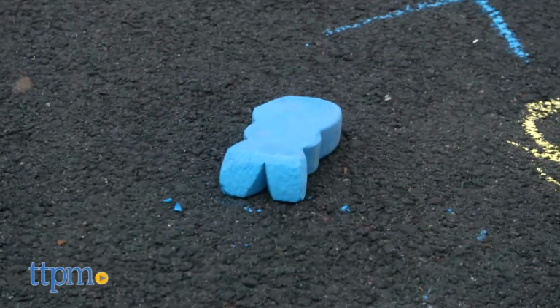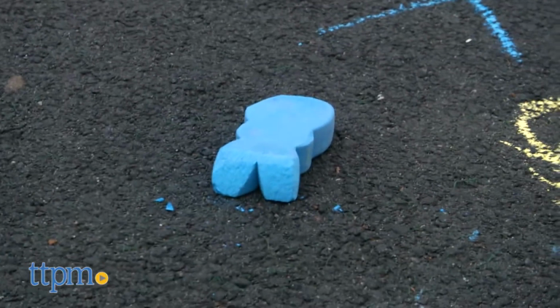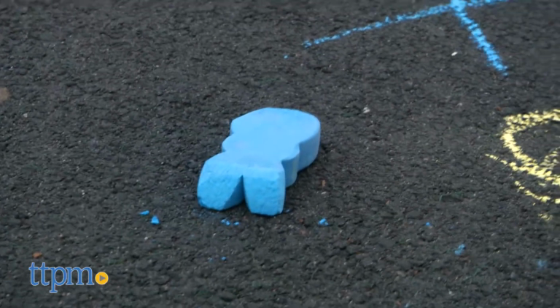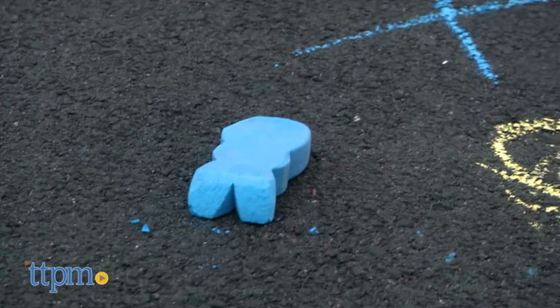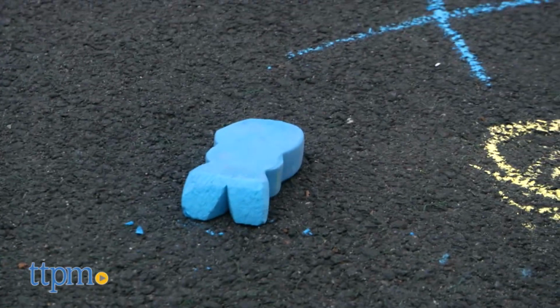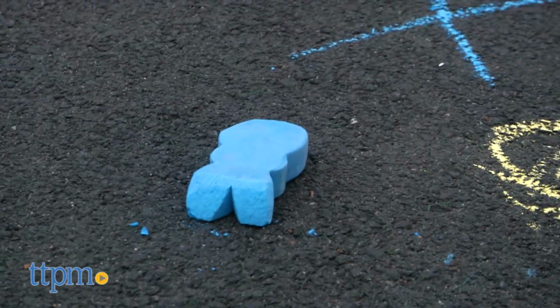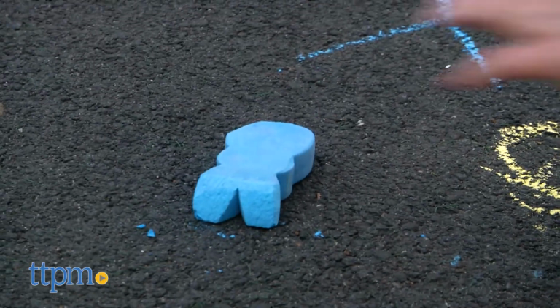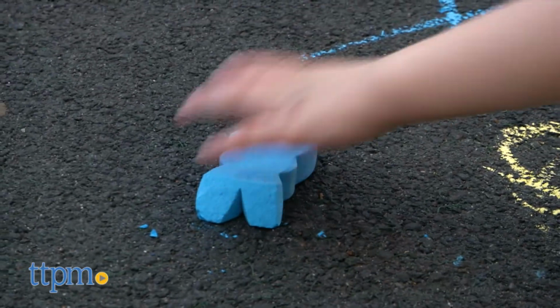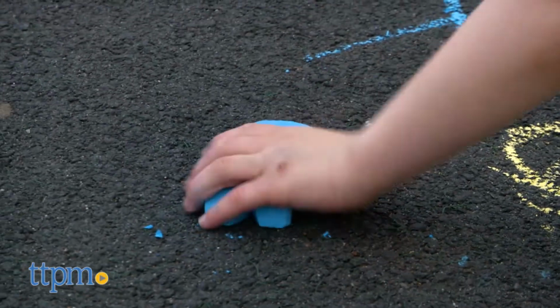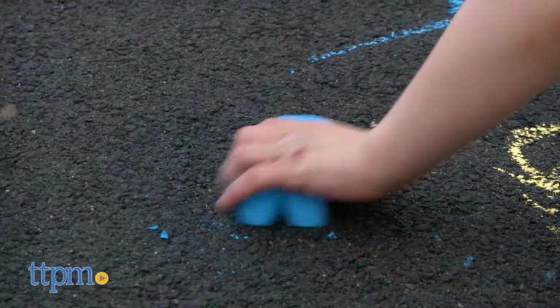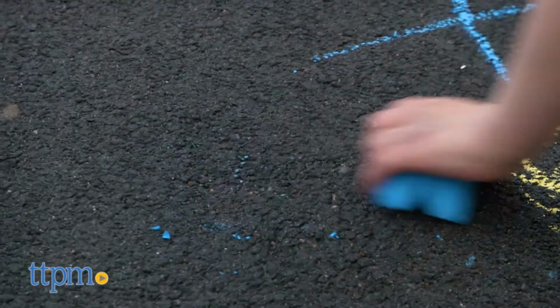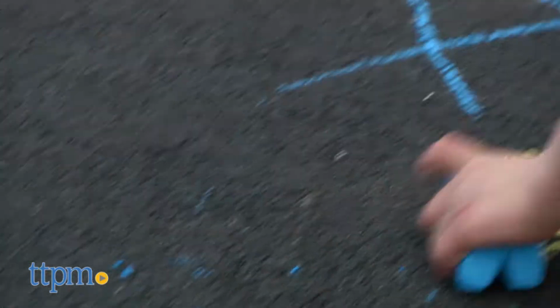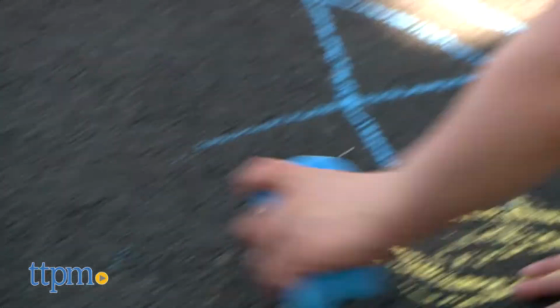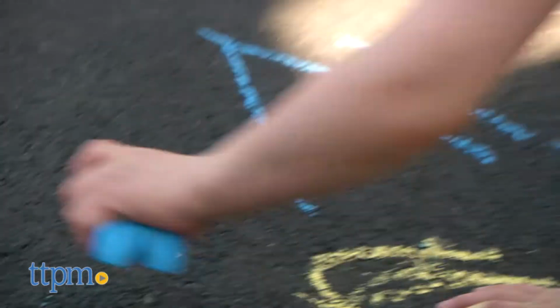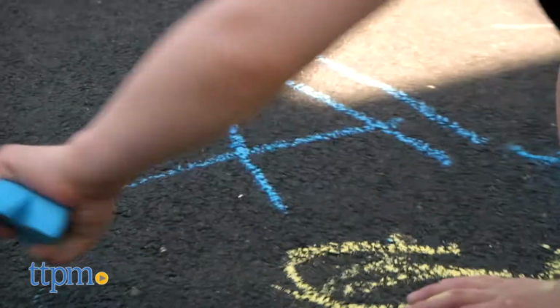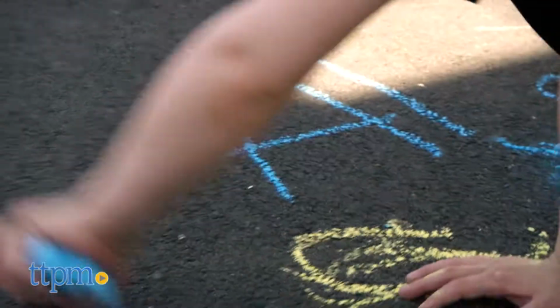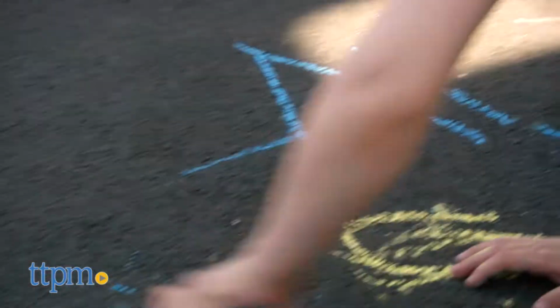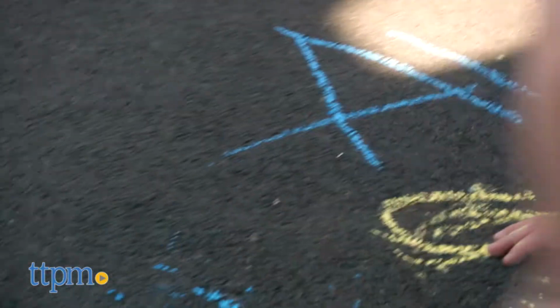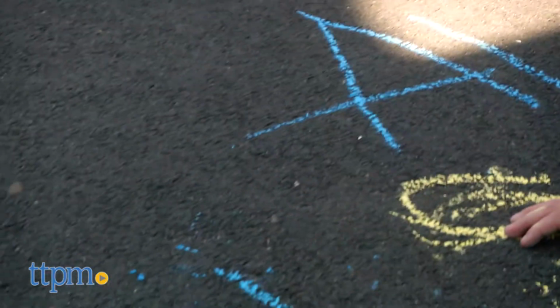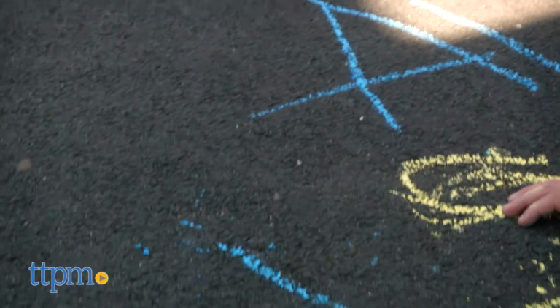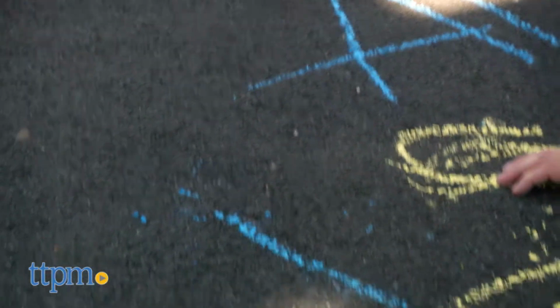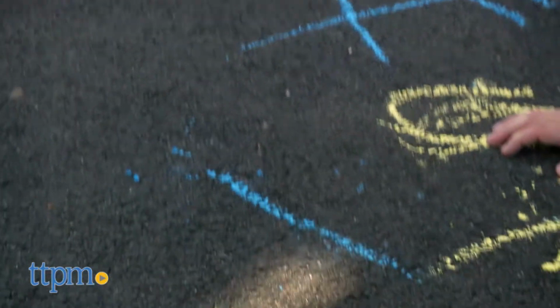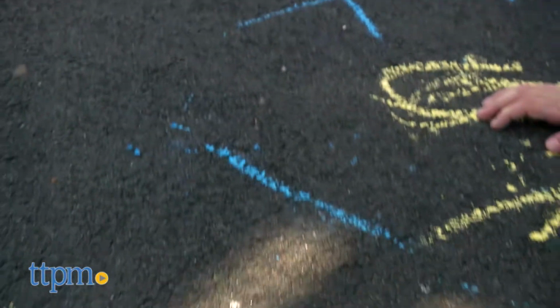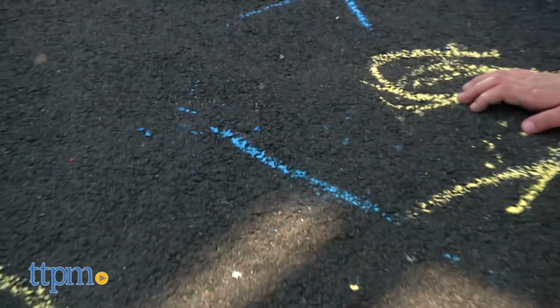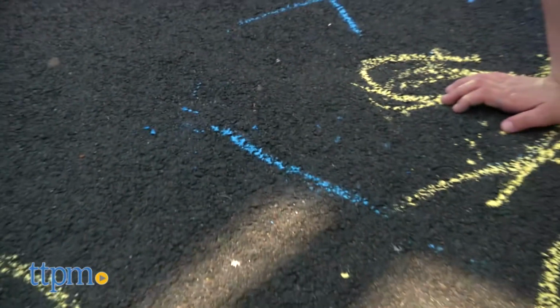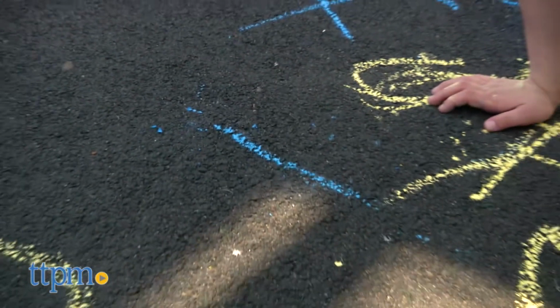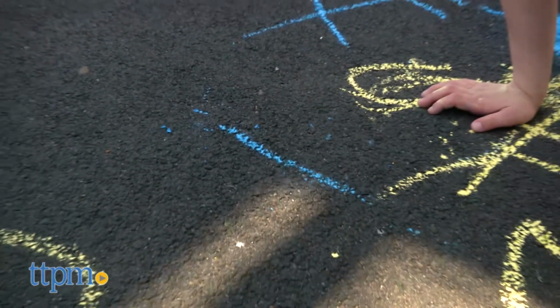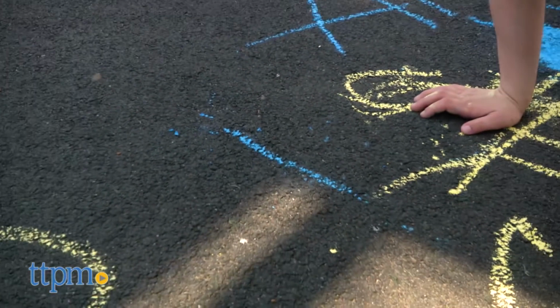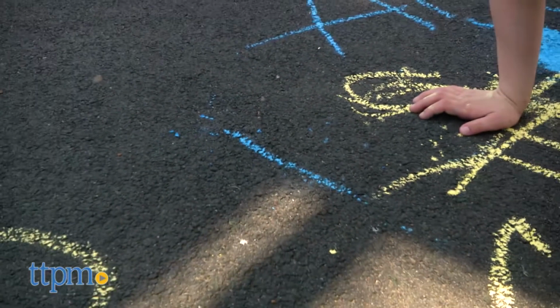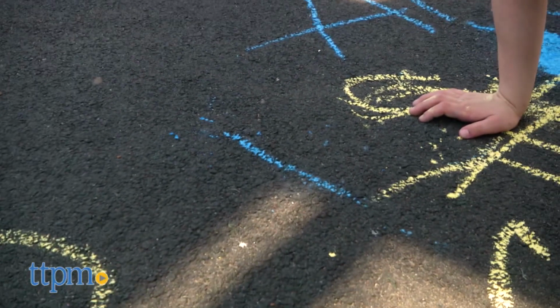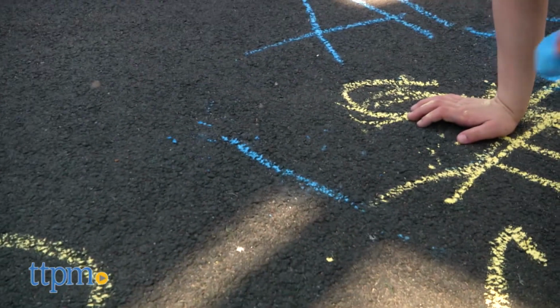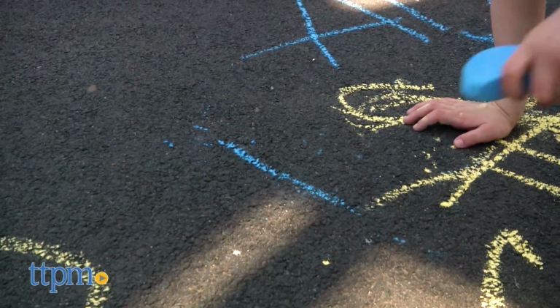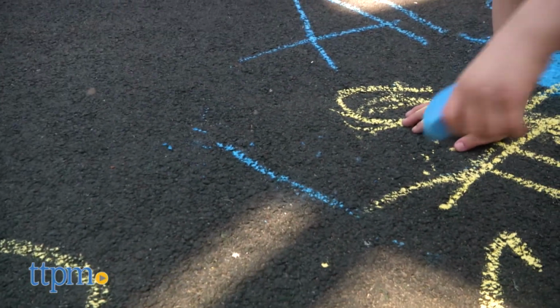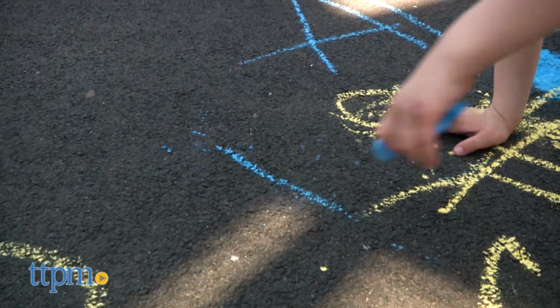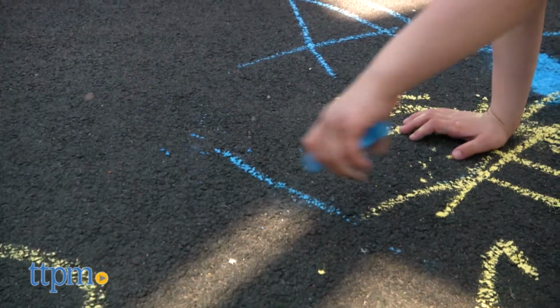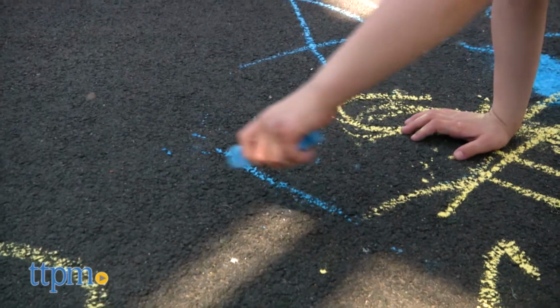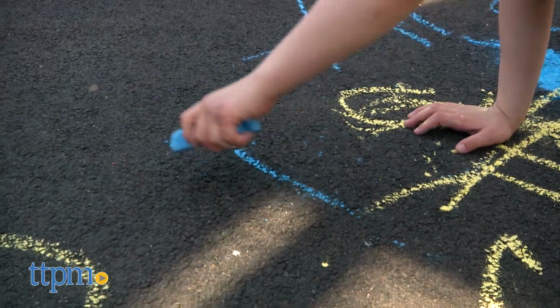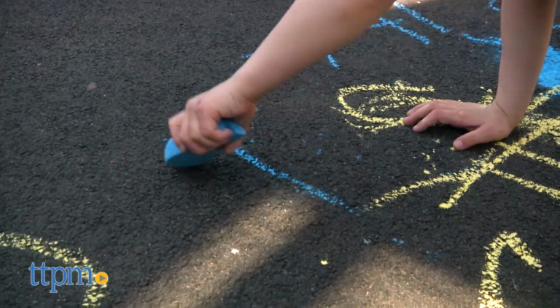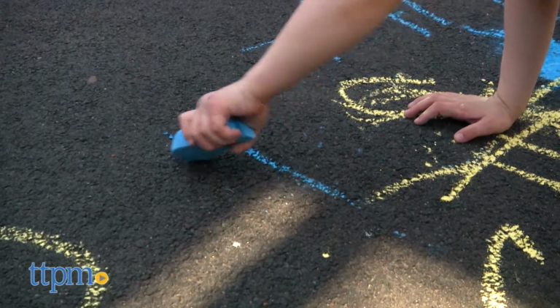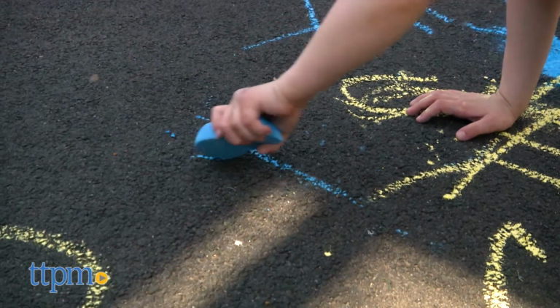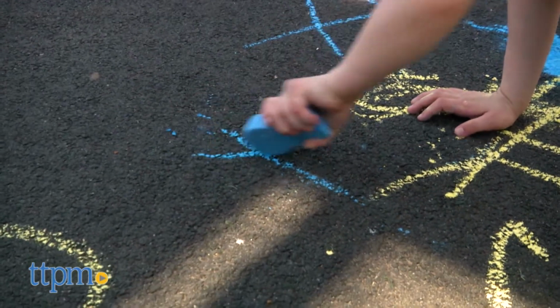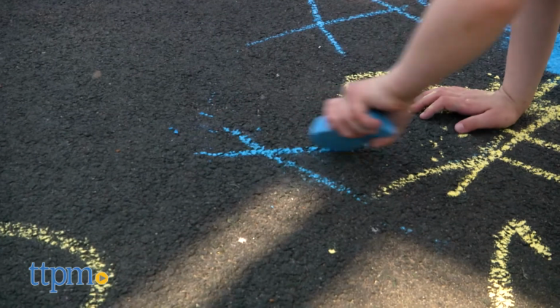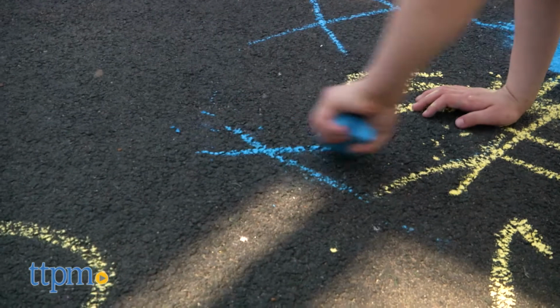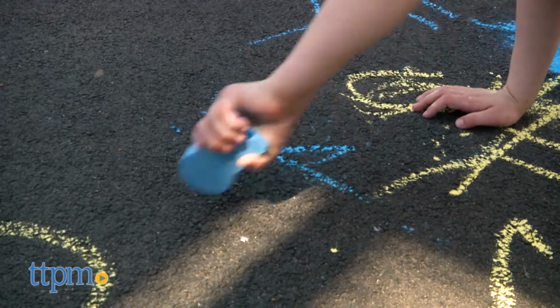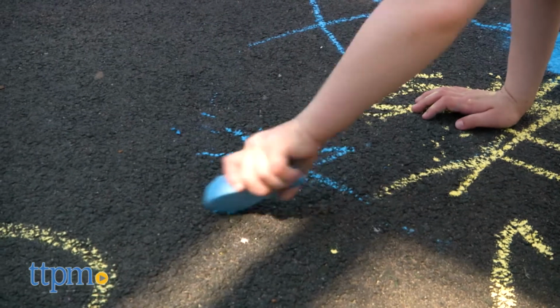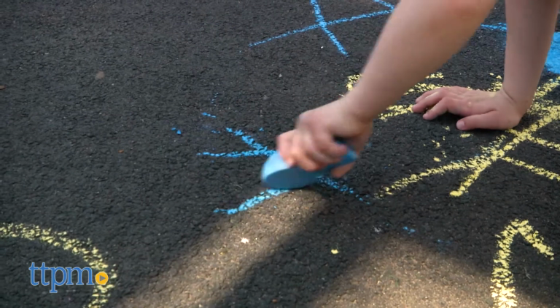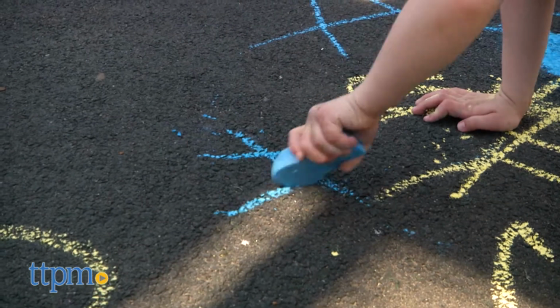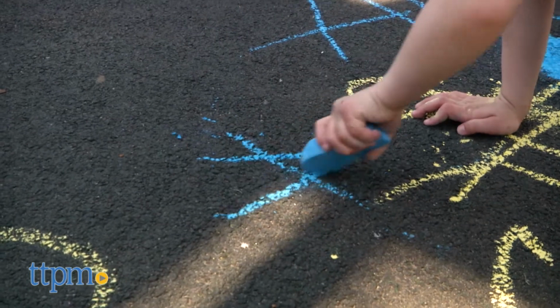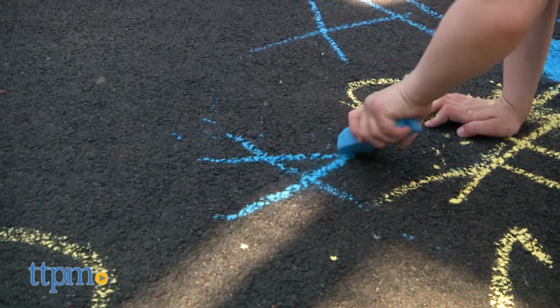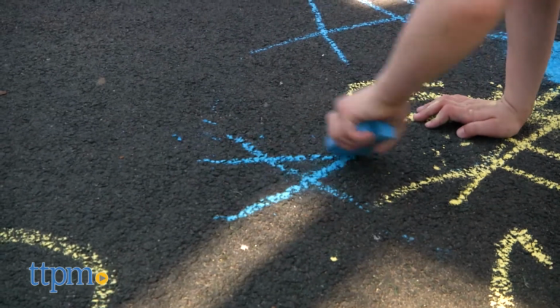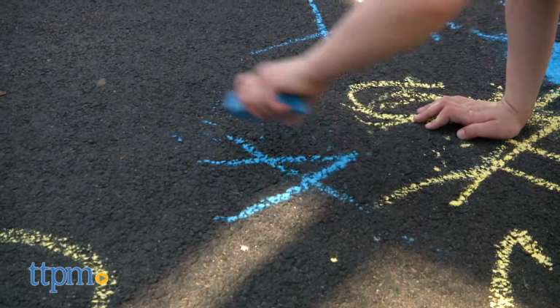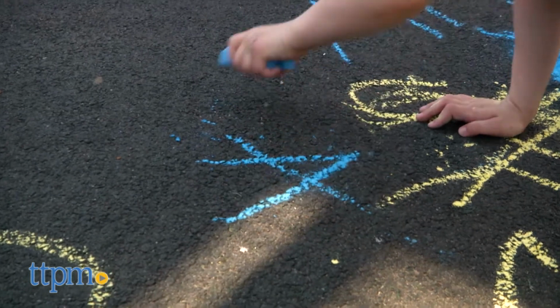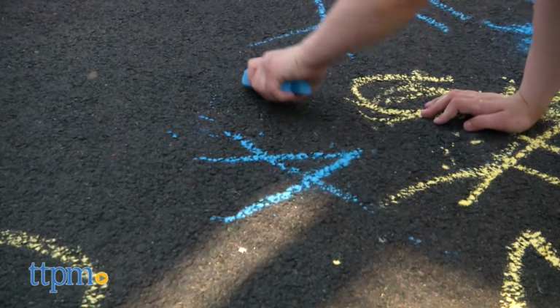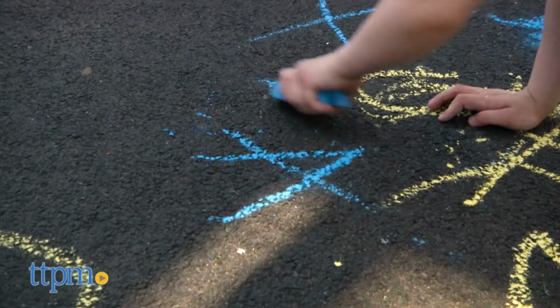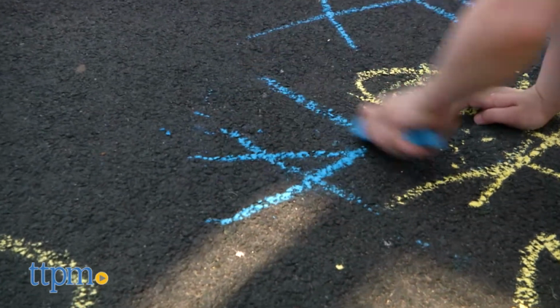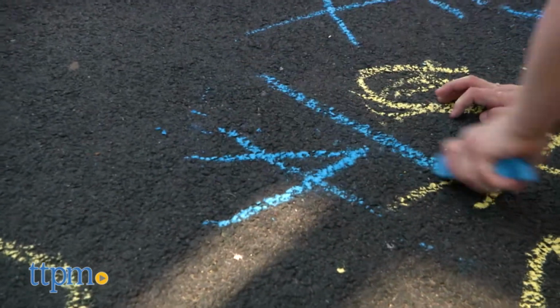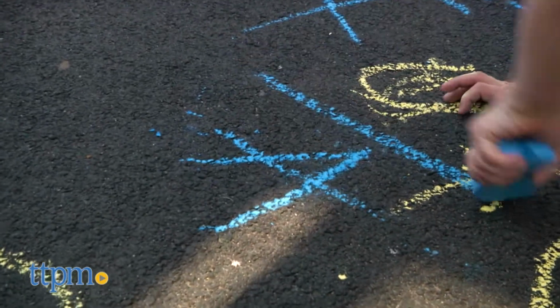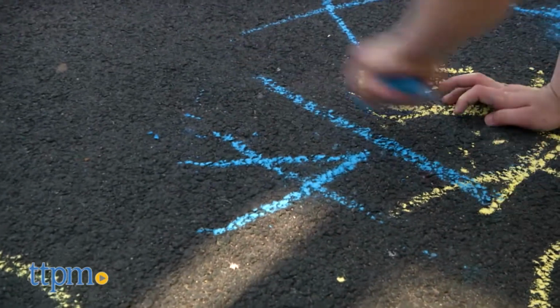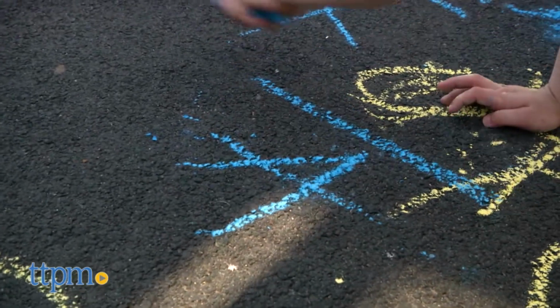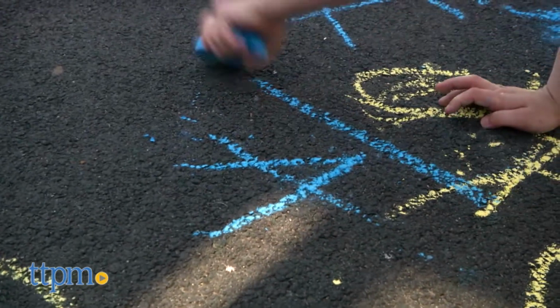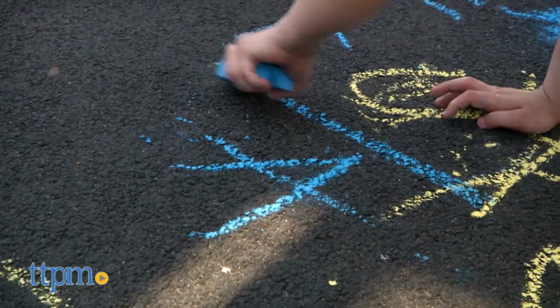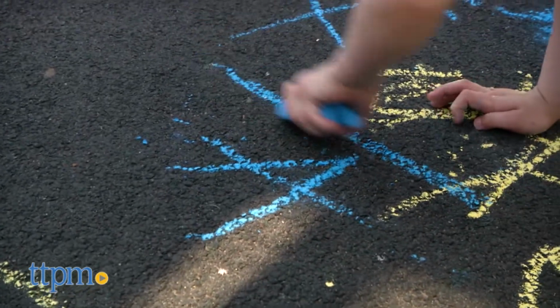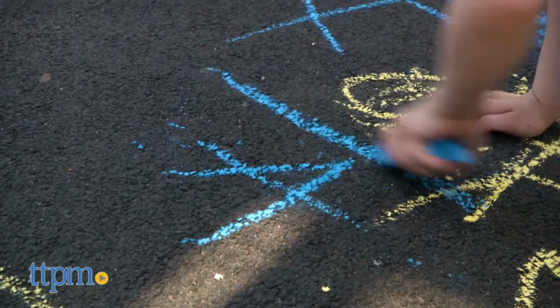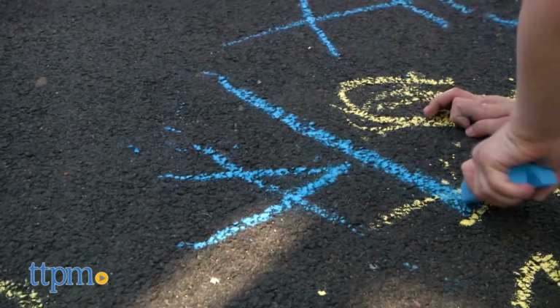Each of the big, chunky pieces of chalk is shaped like an Easter favorite treat — Peeps — in blue, yellow, and pink.